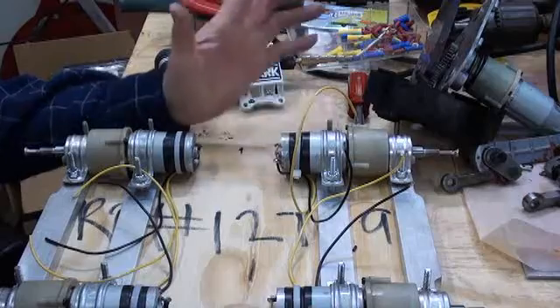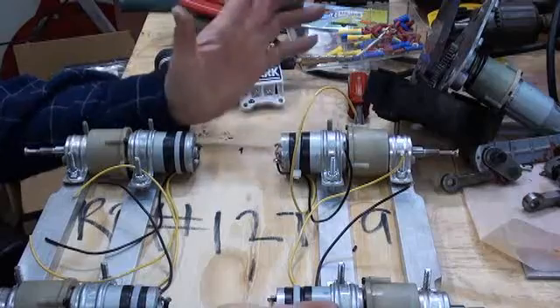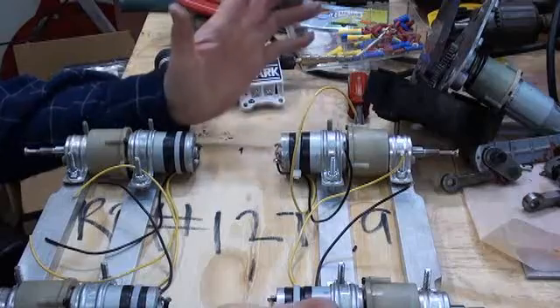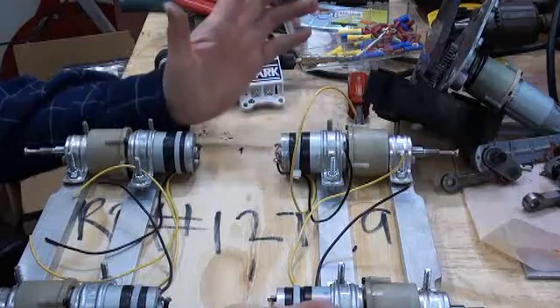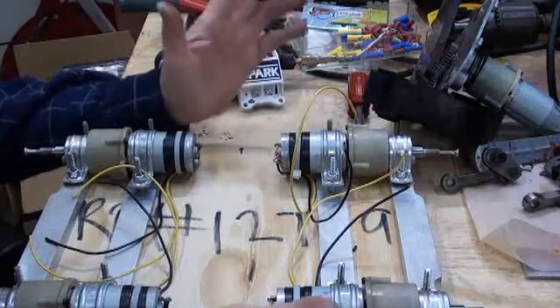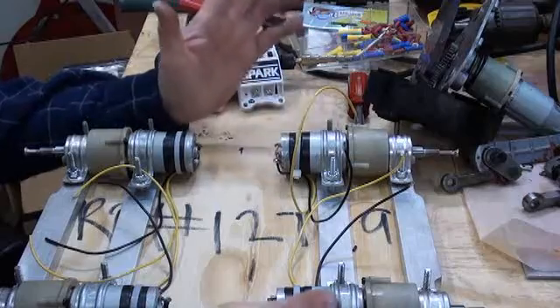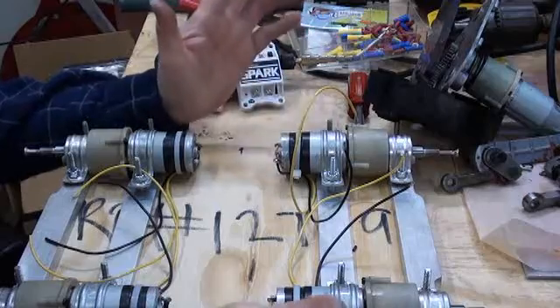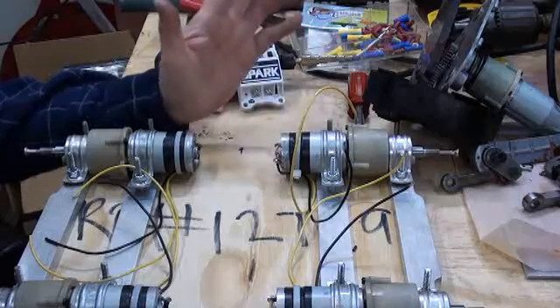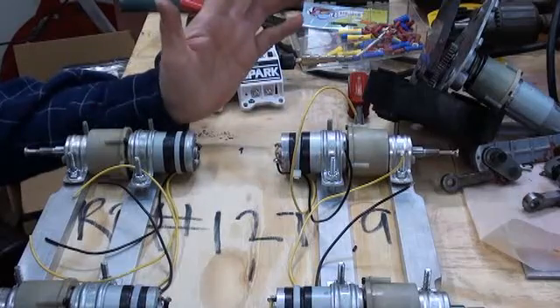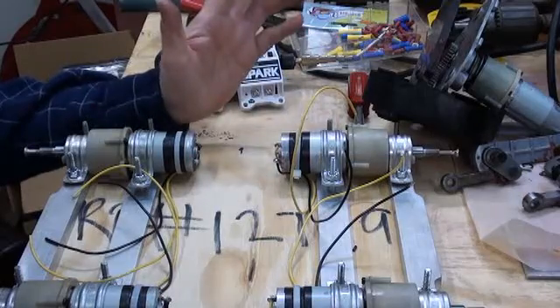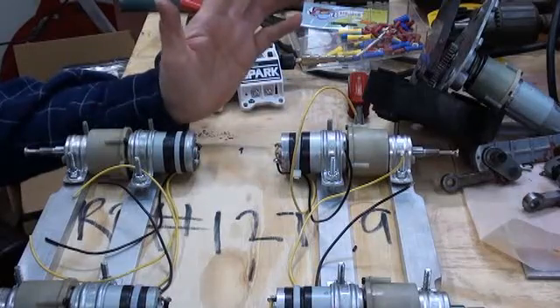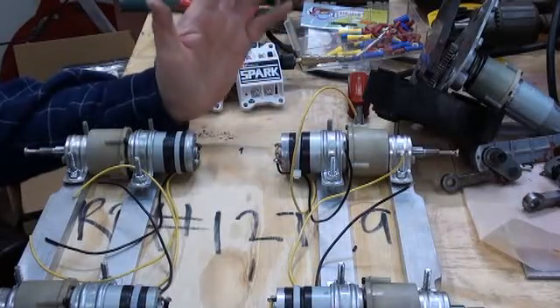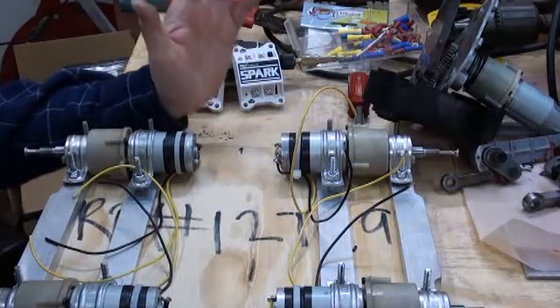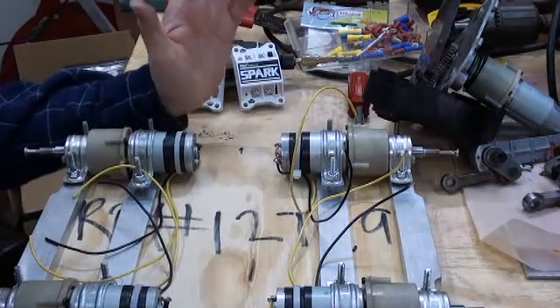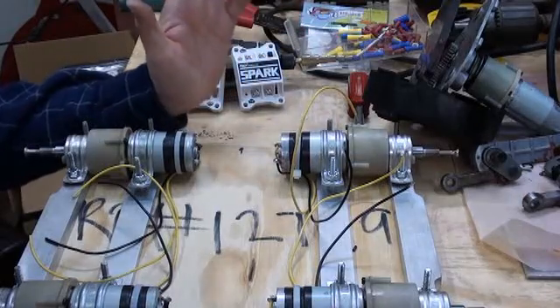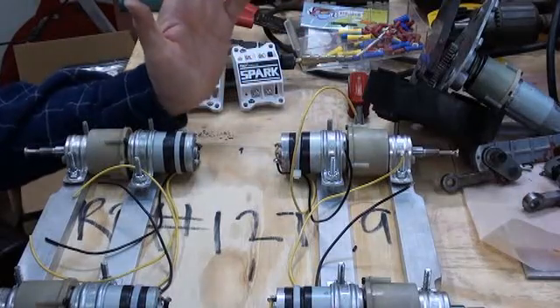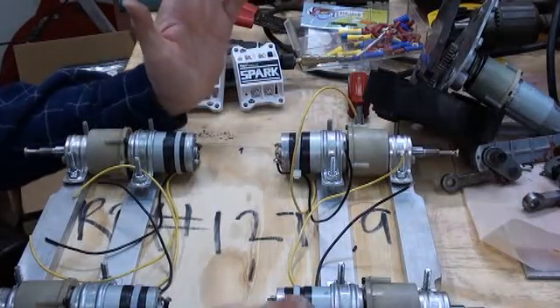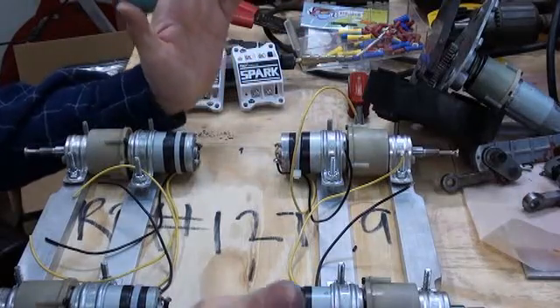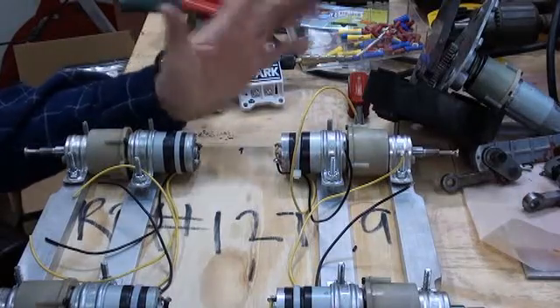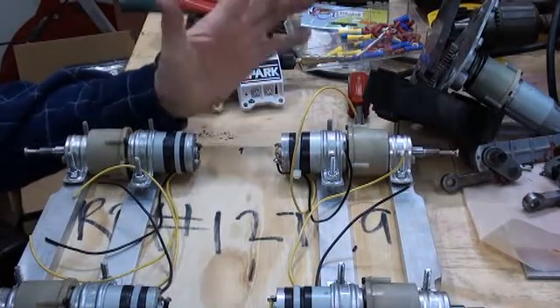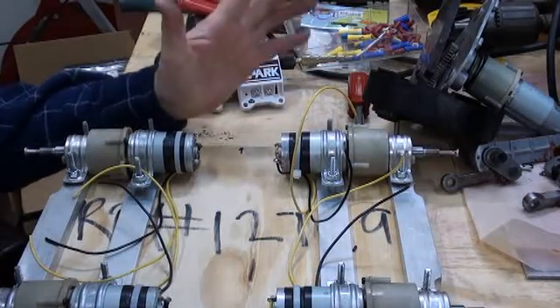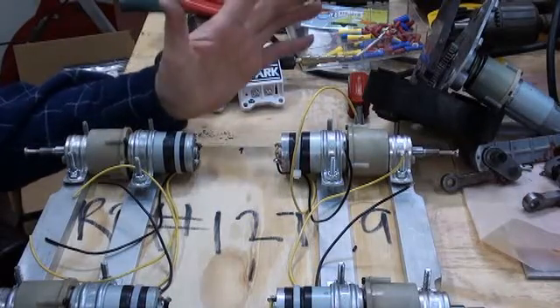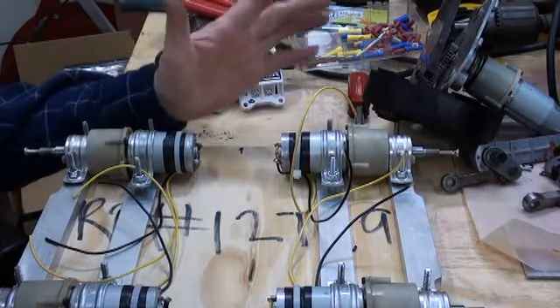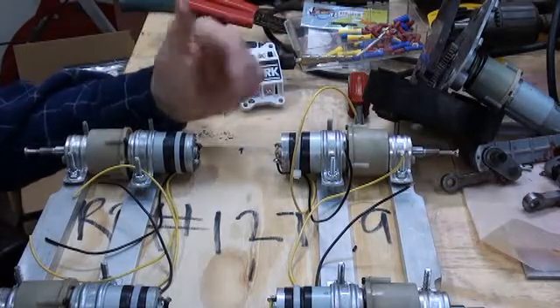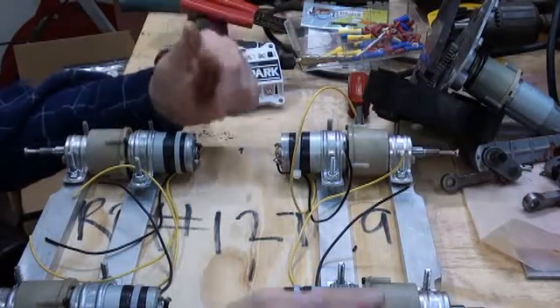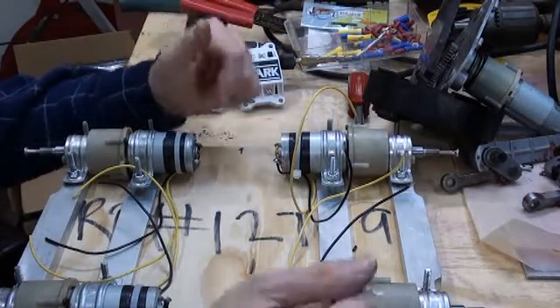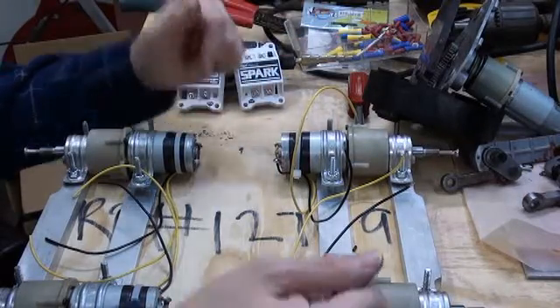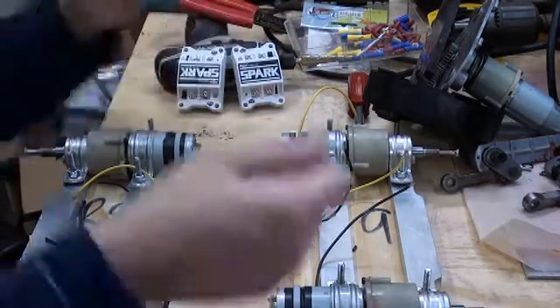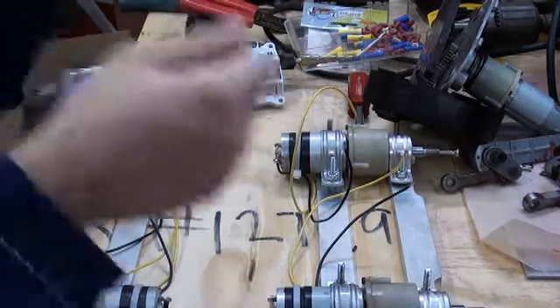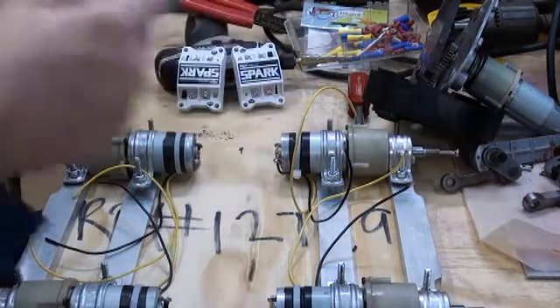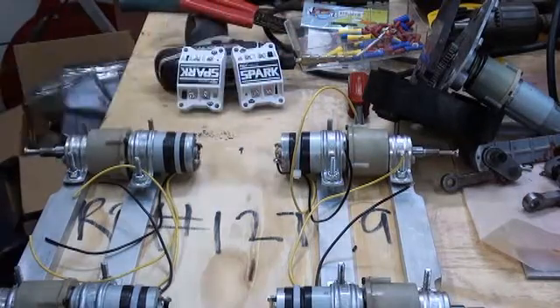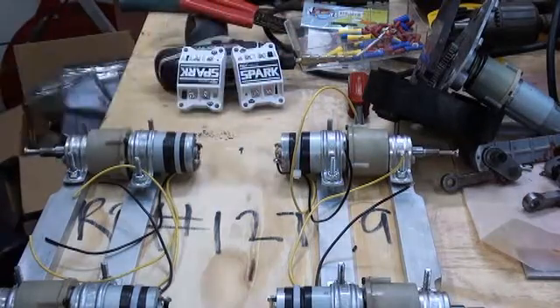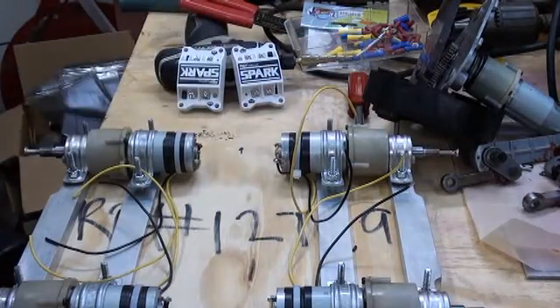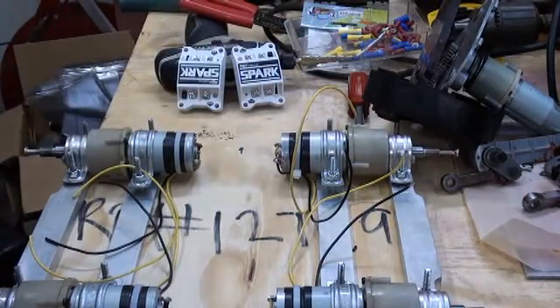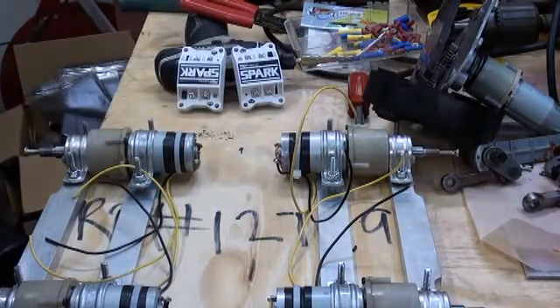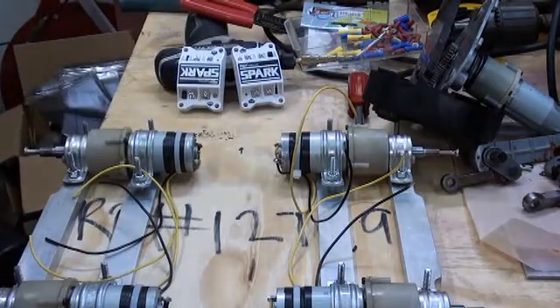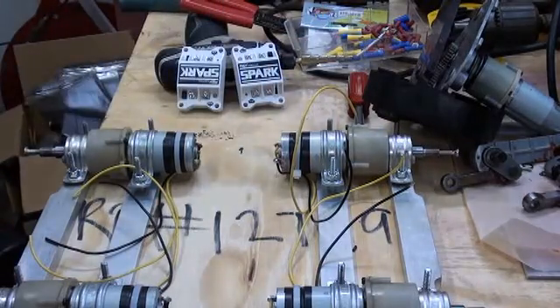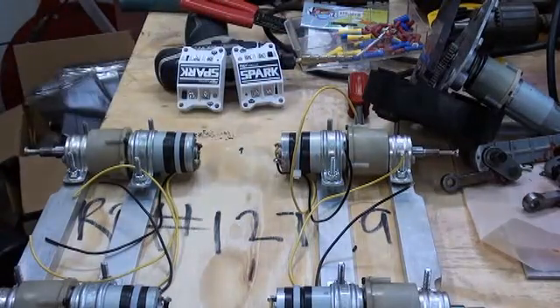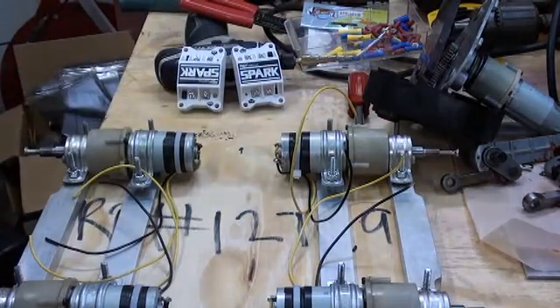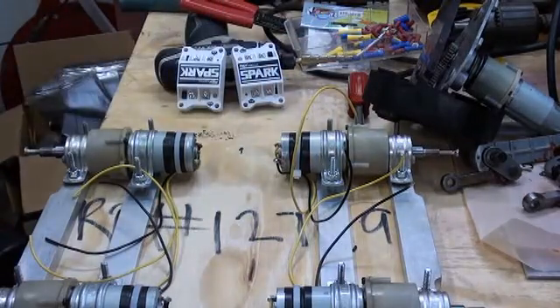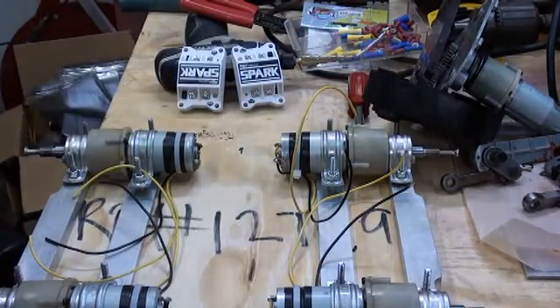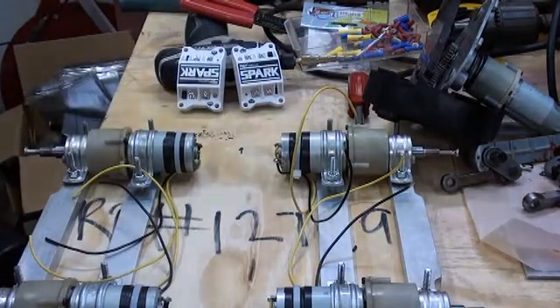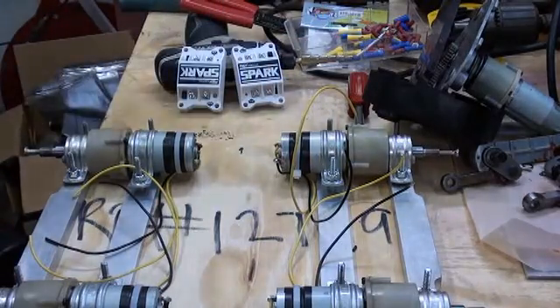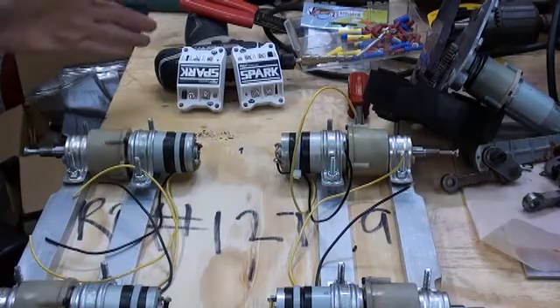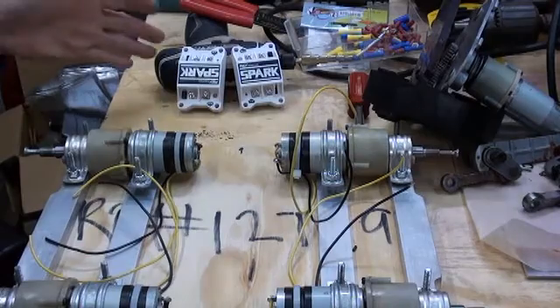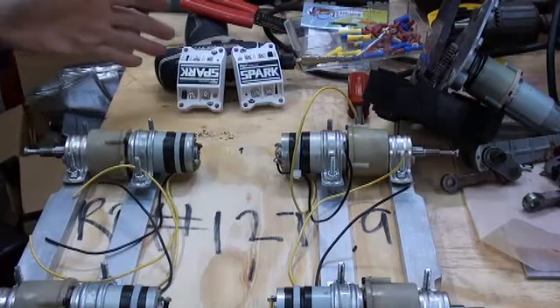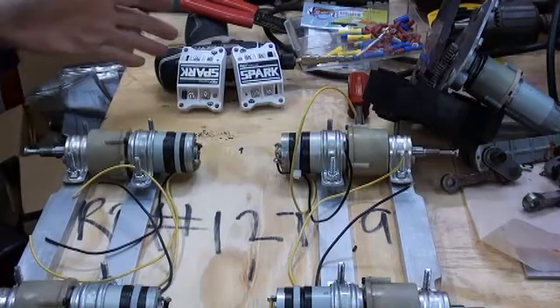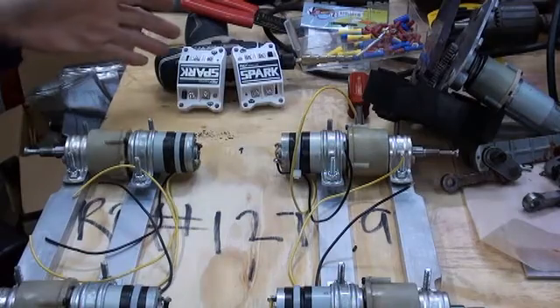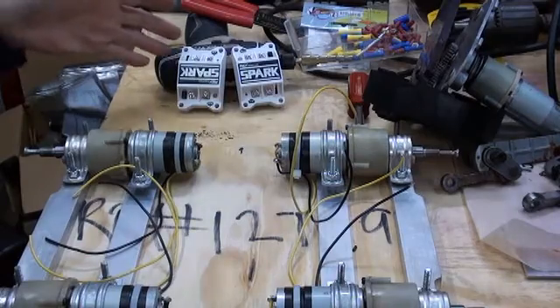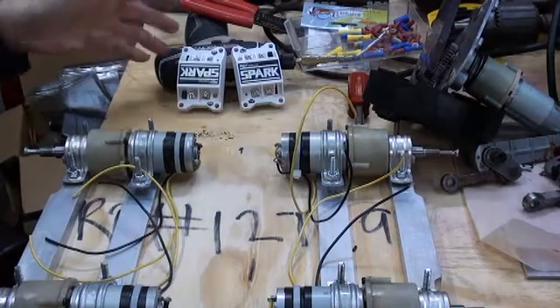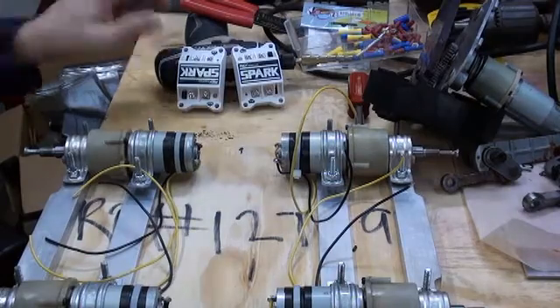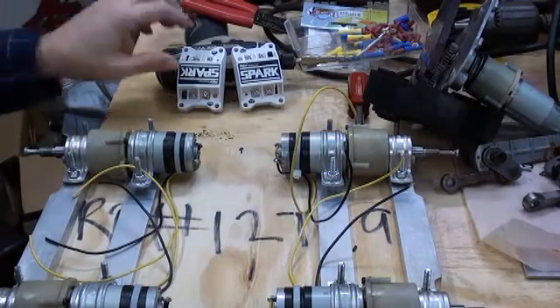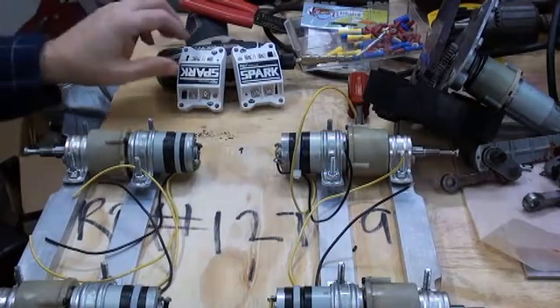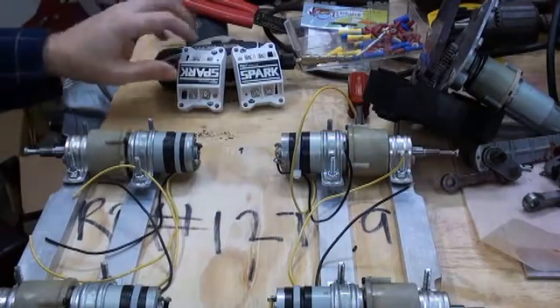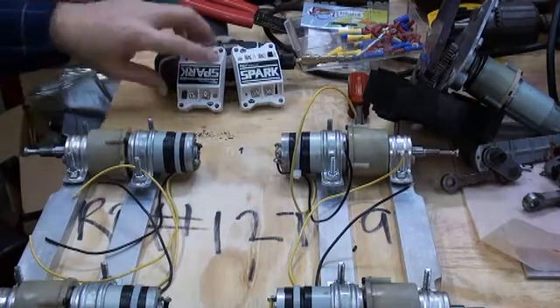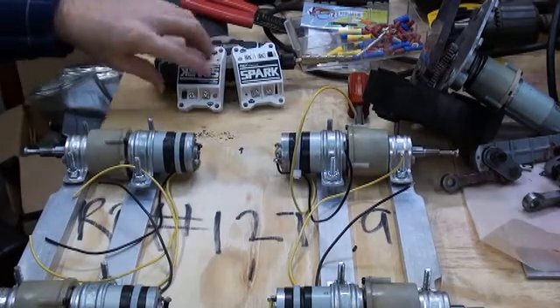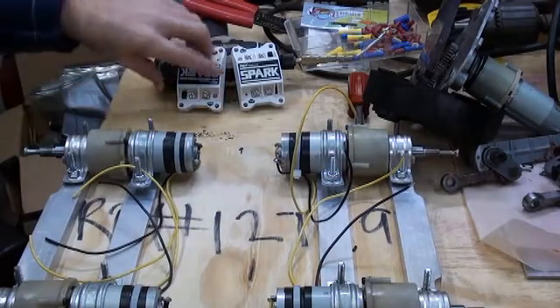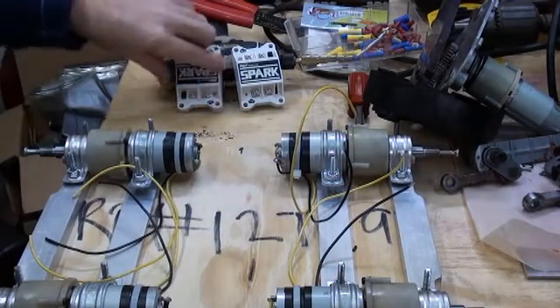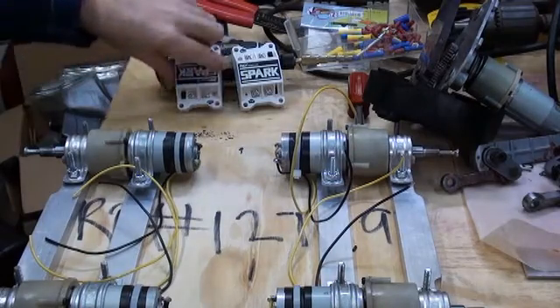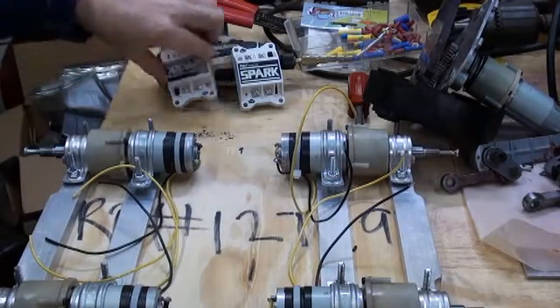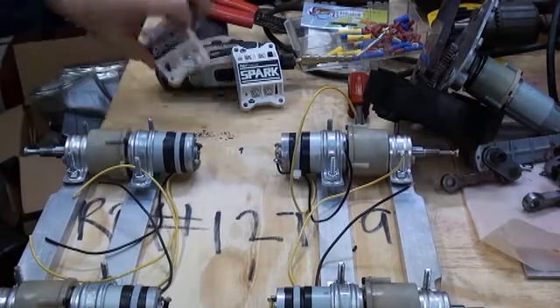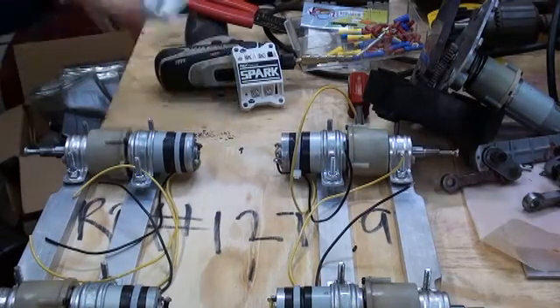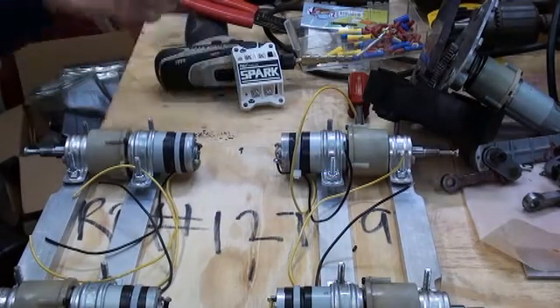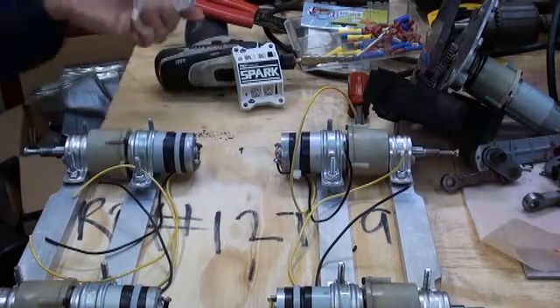Welcome to Rover Build Part 10, where I will demonstrate how to wire in the Spark motor controllers.